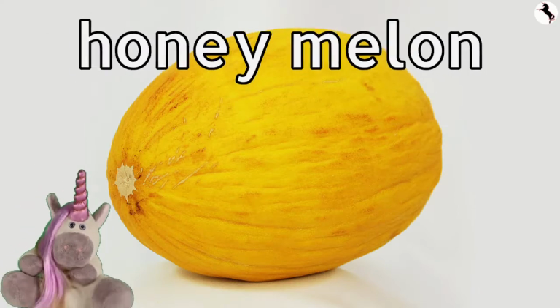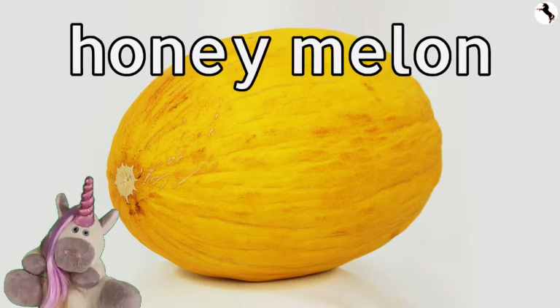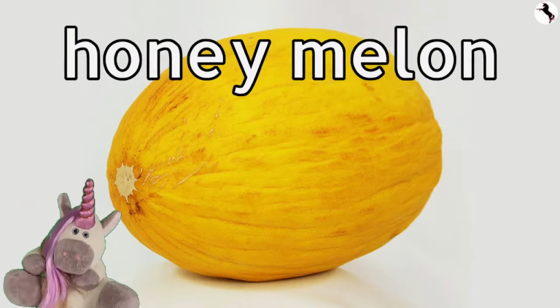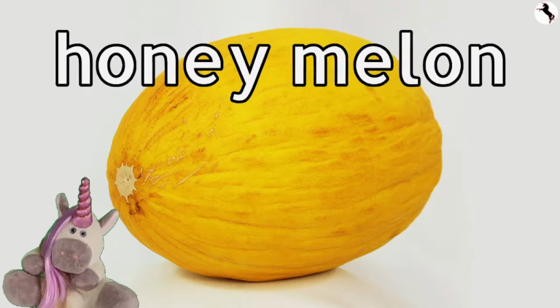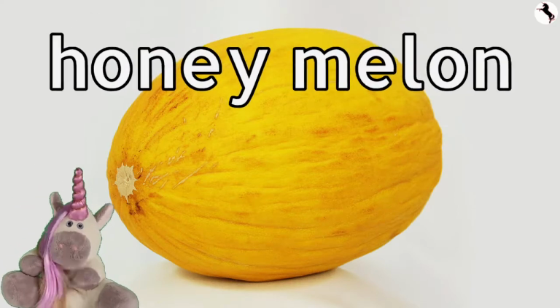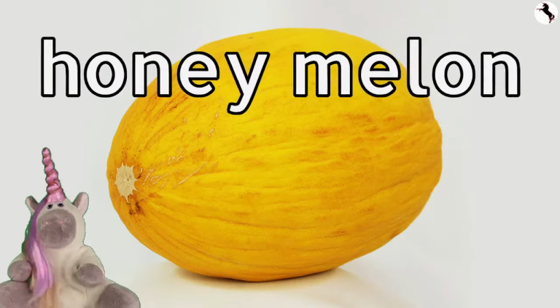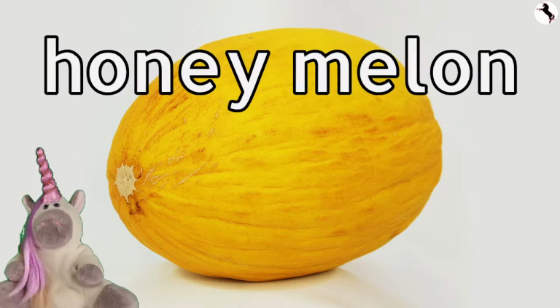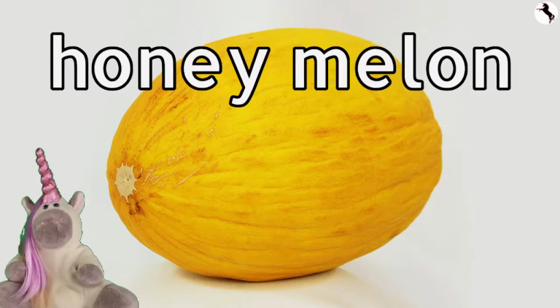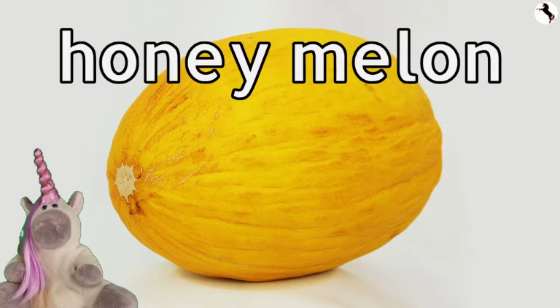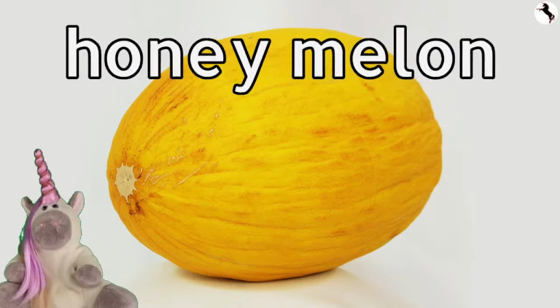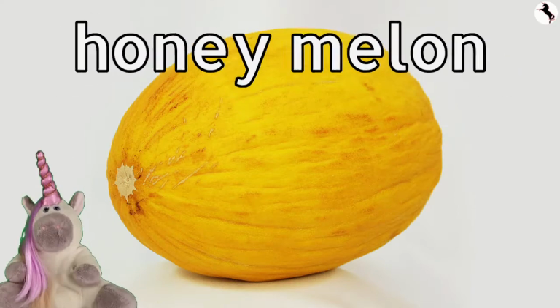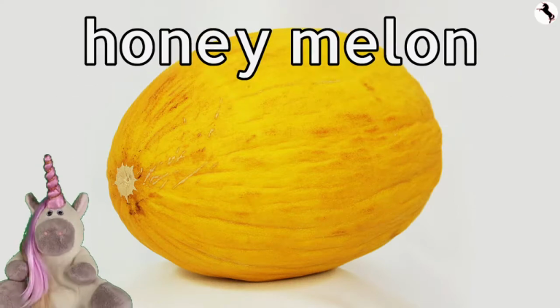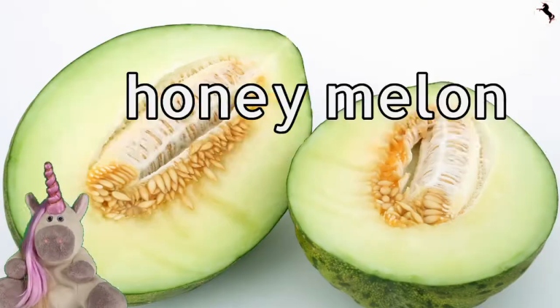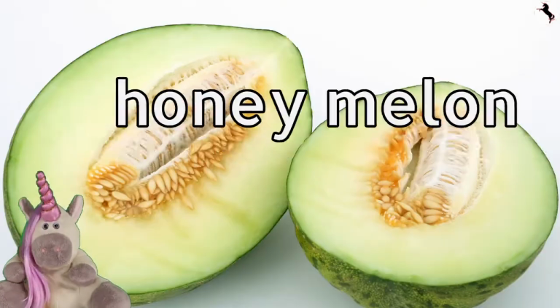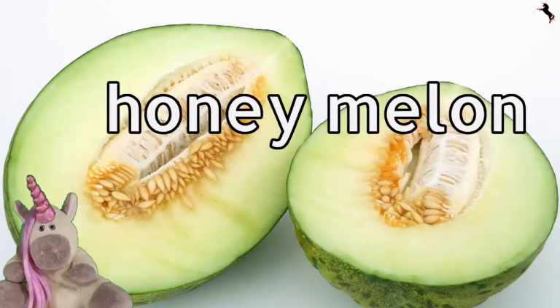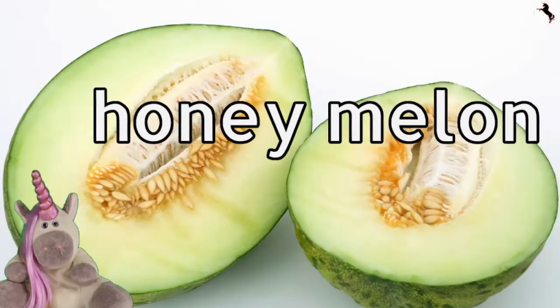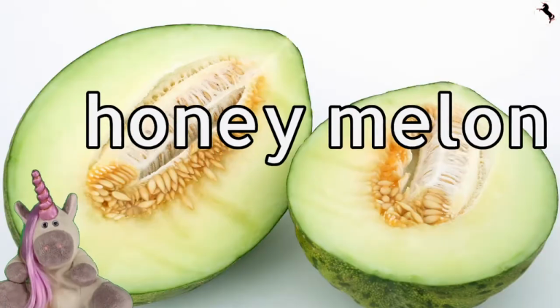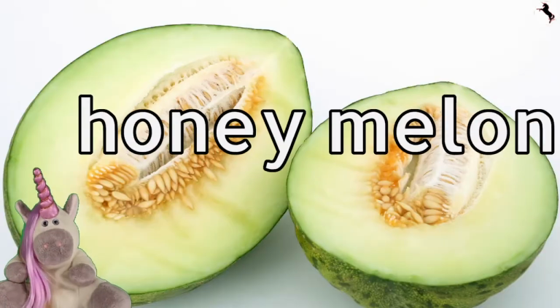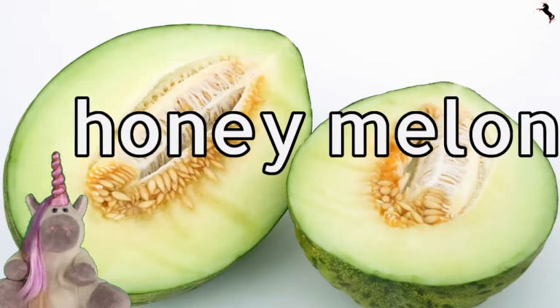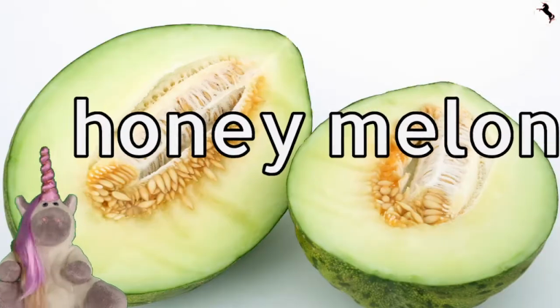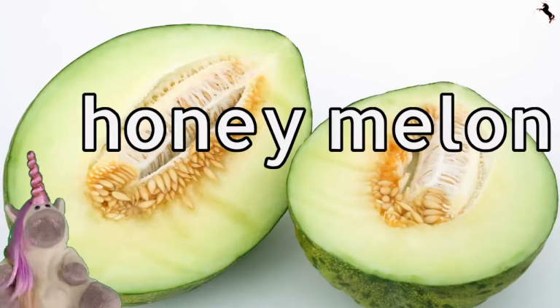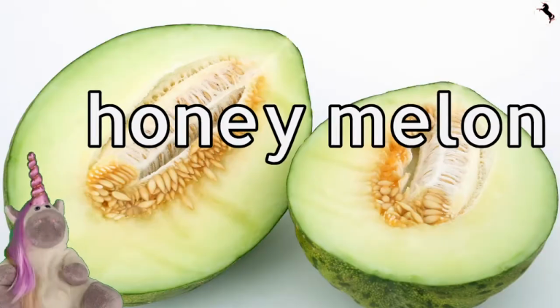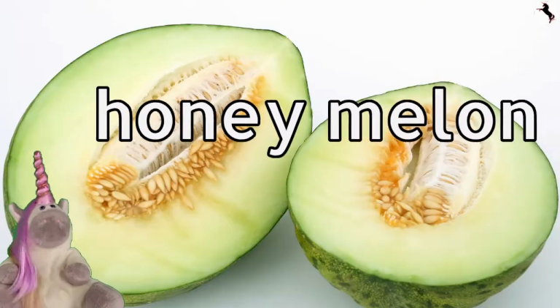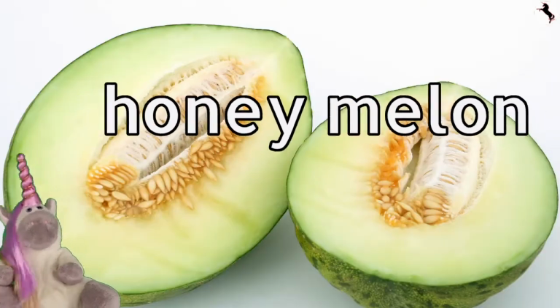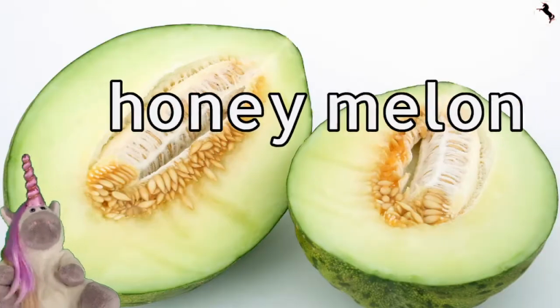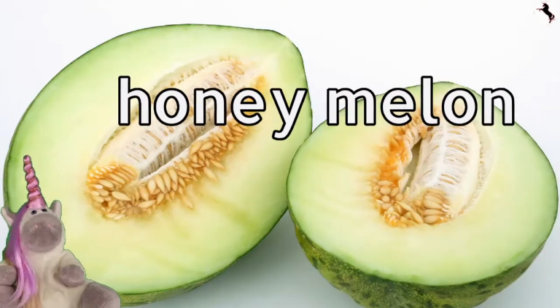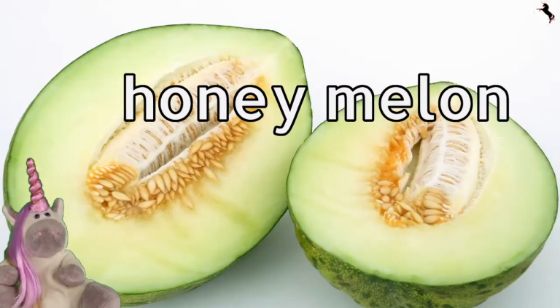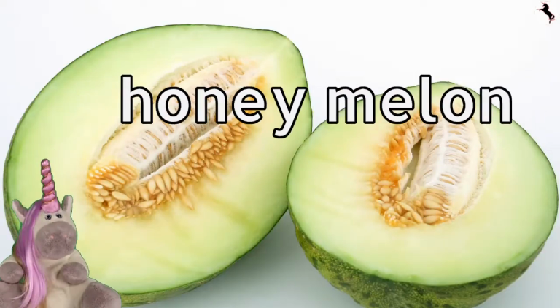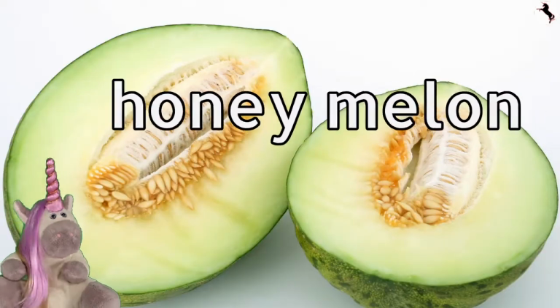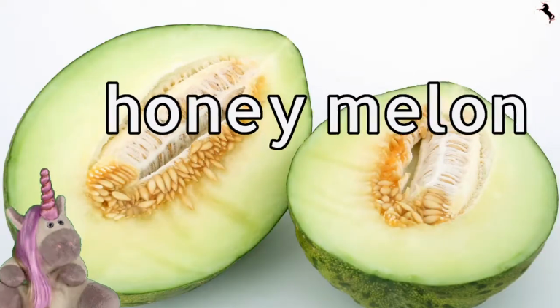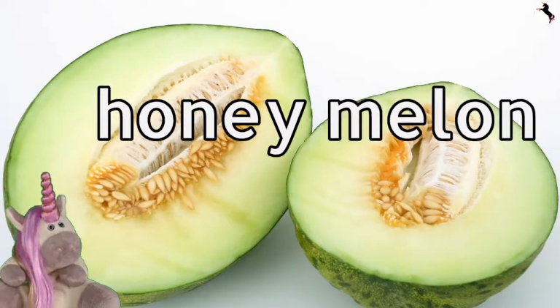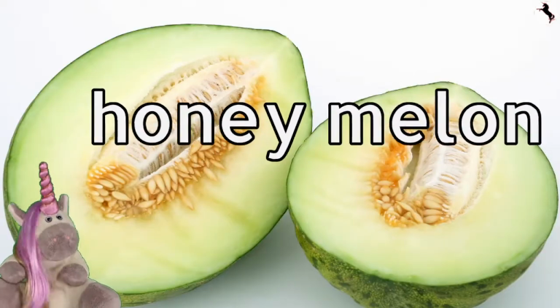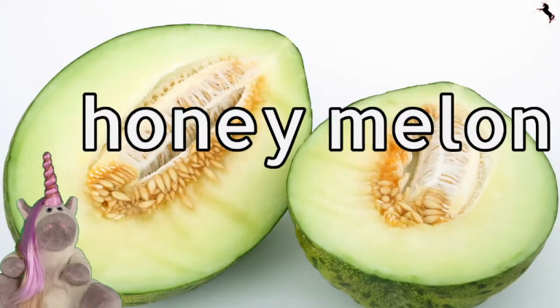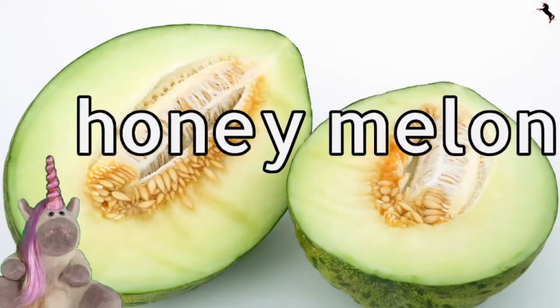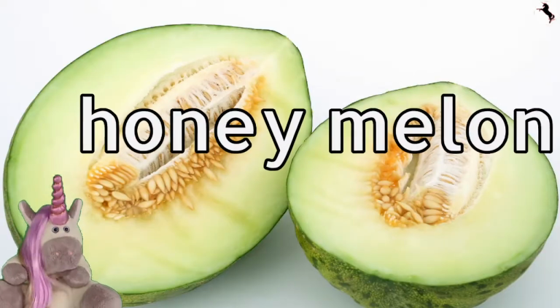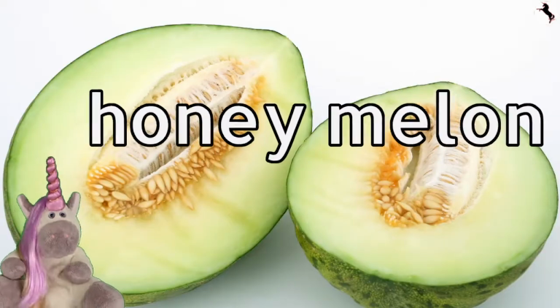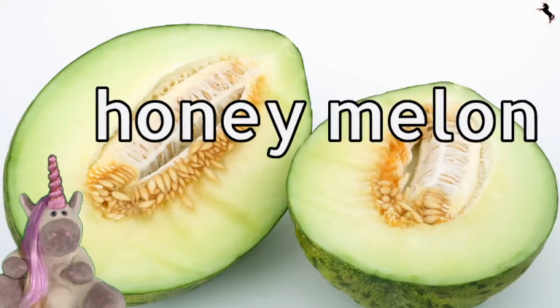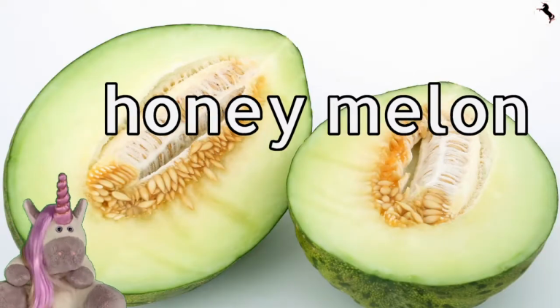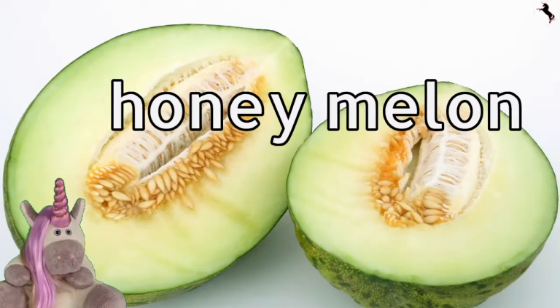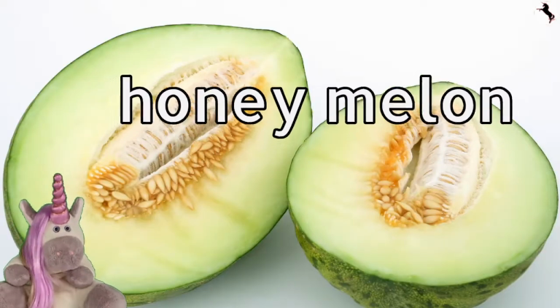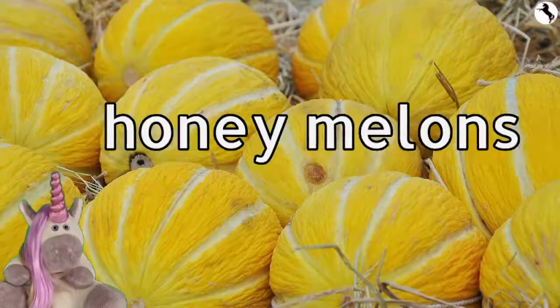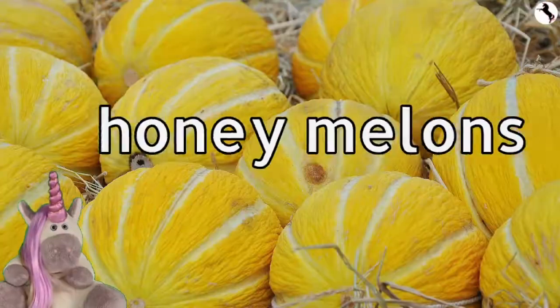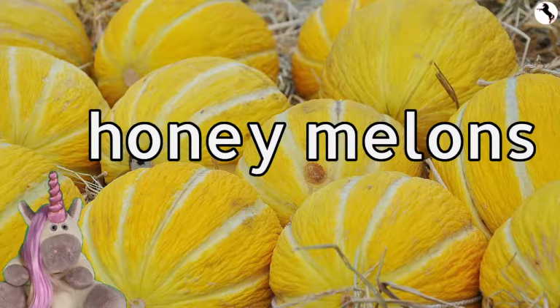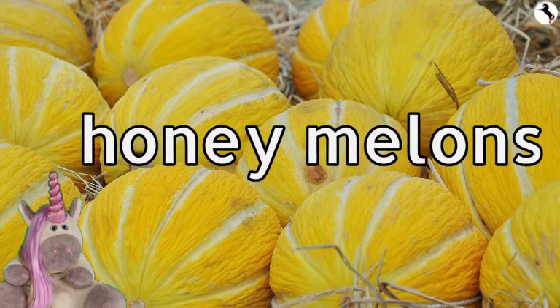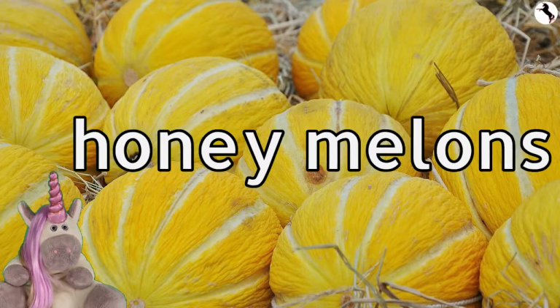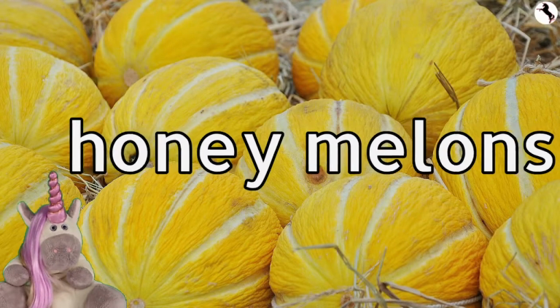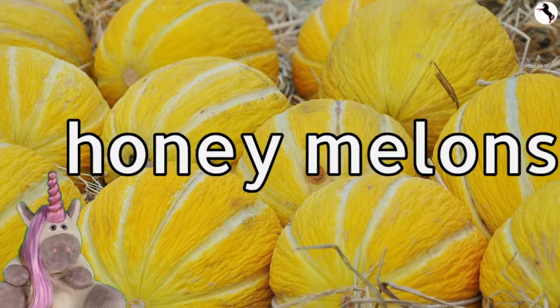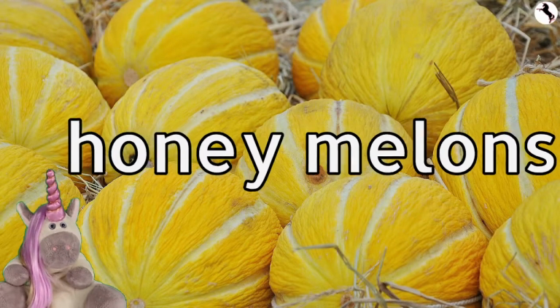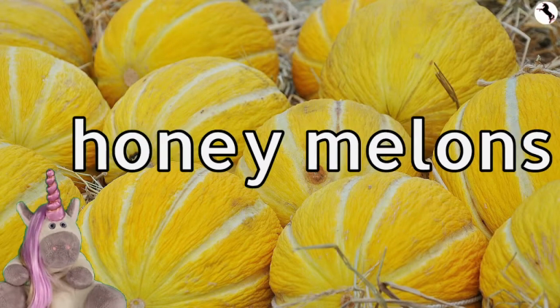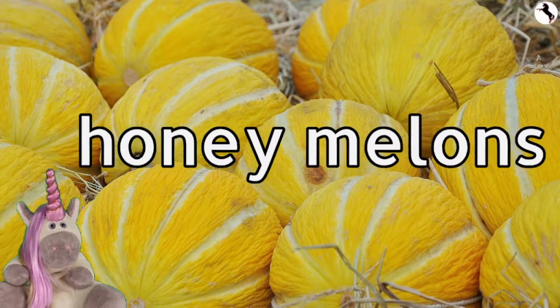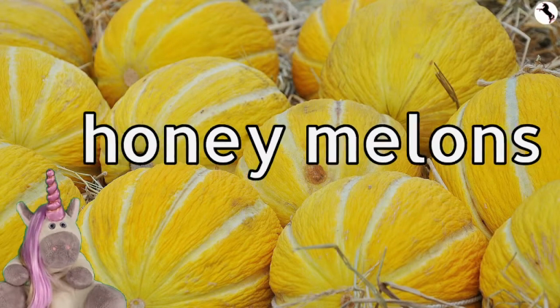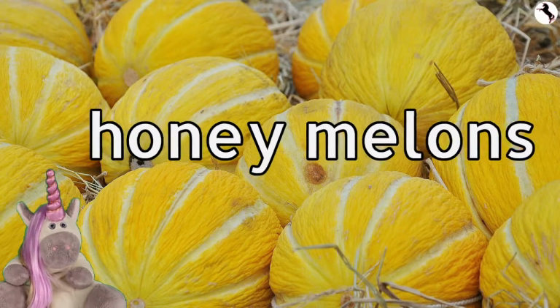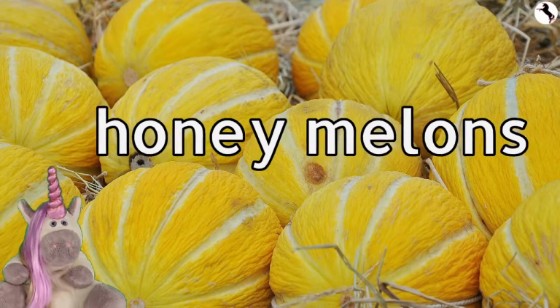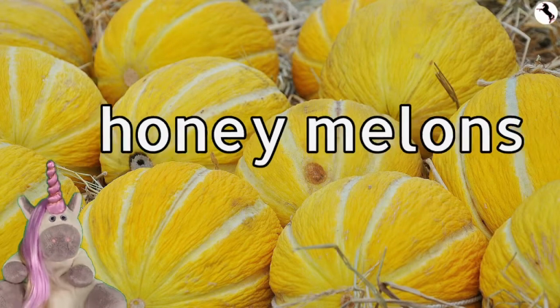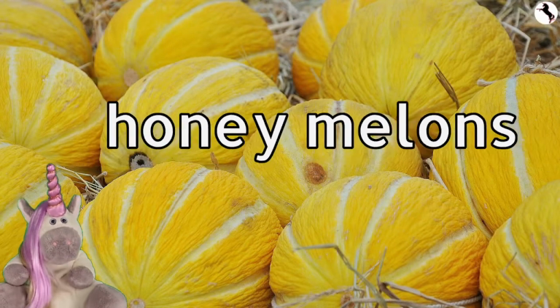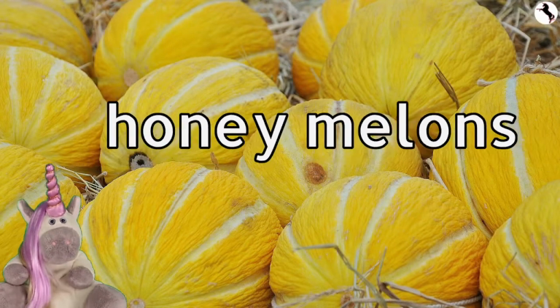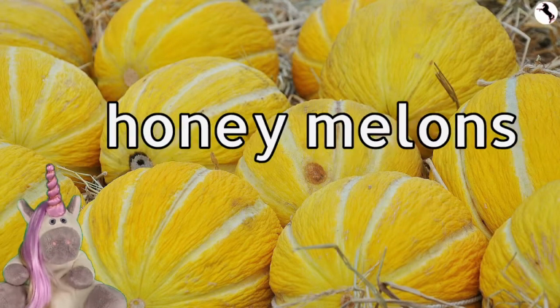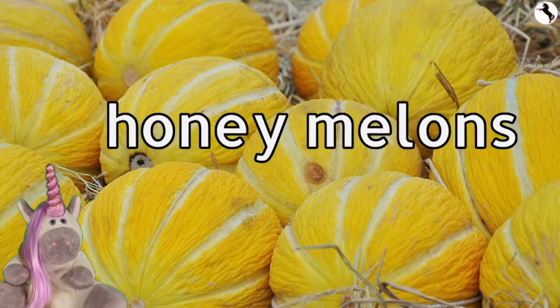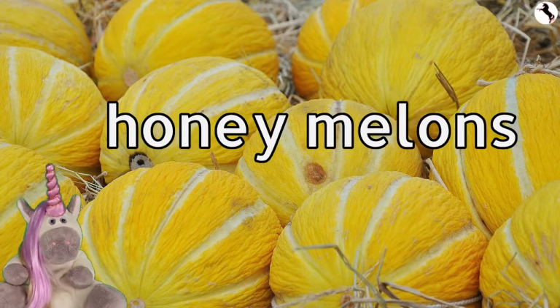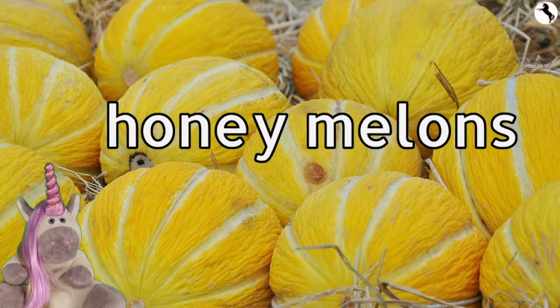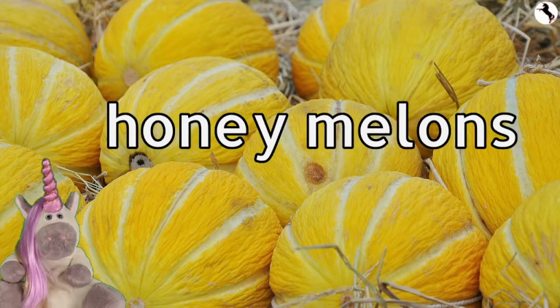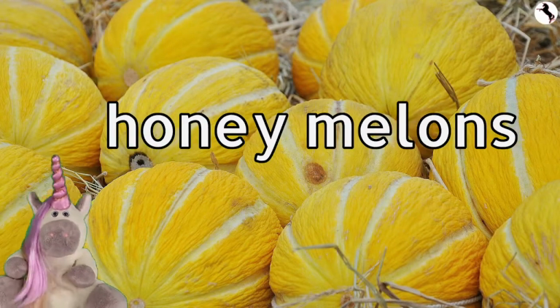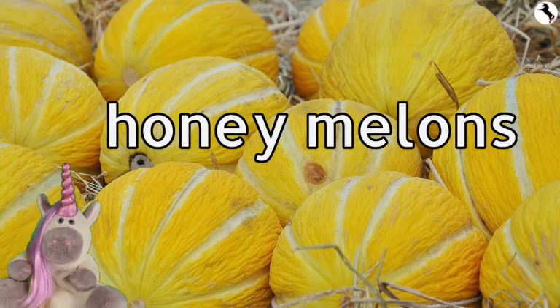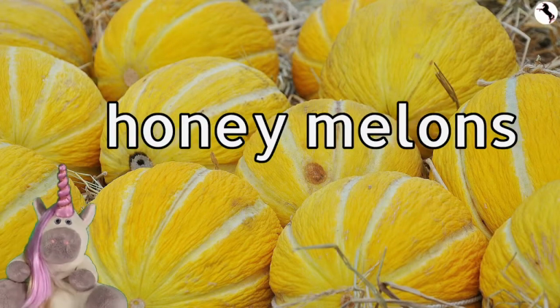Honeymelon. Honeymelons can be very big.